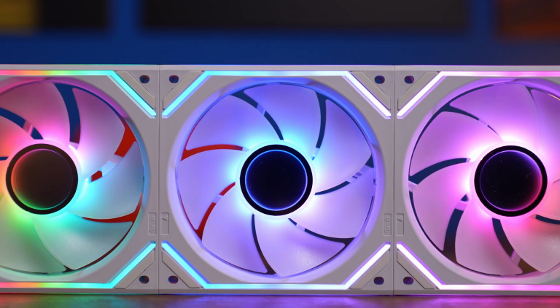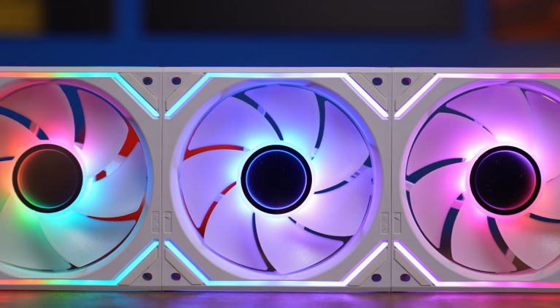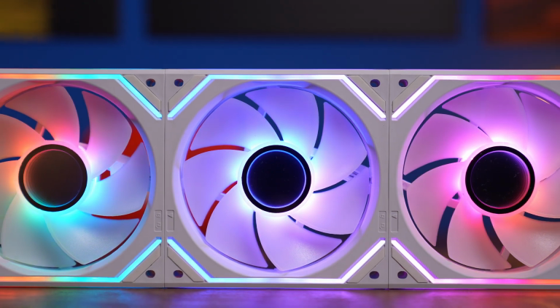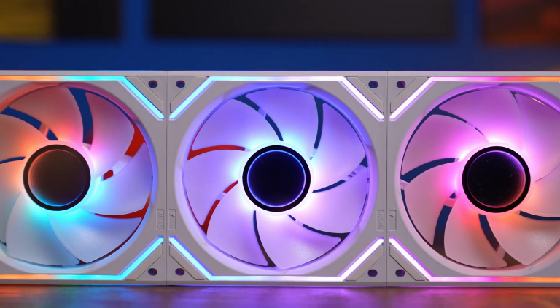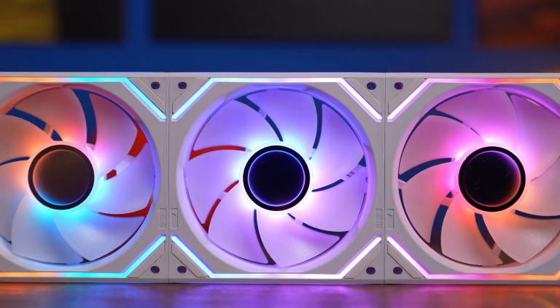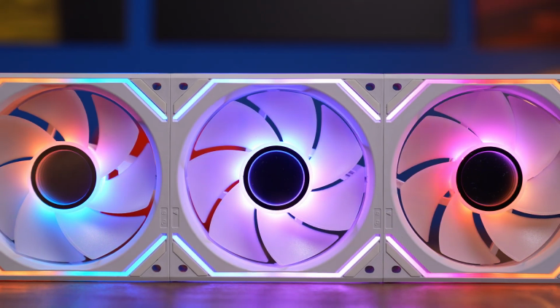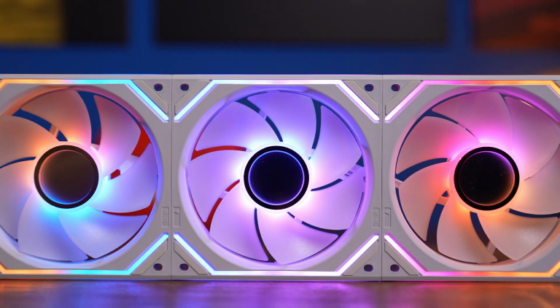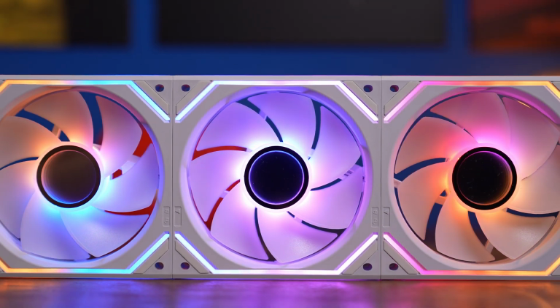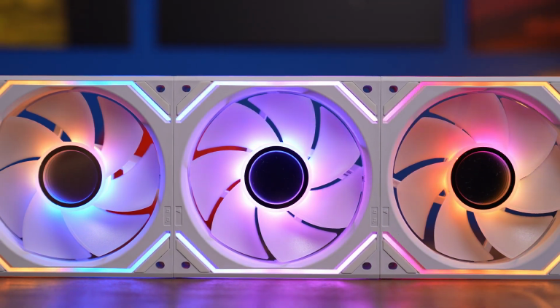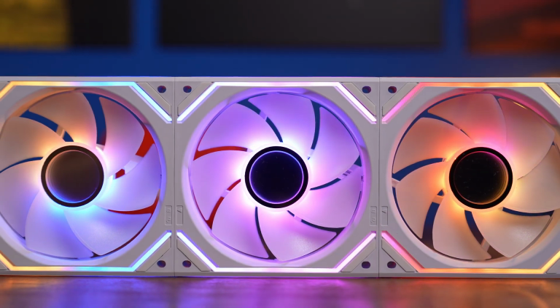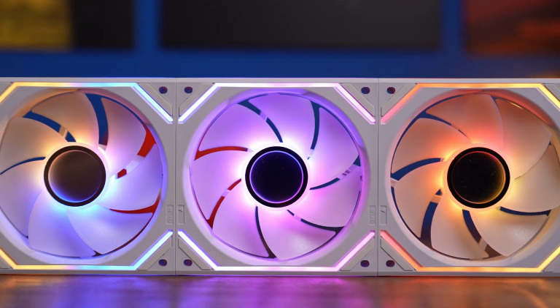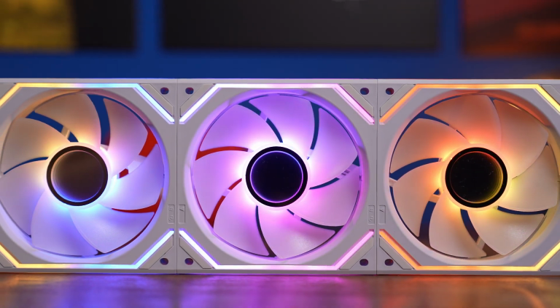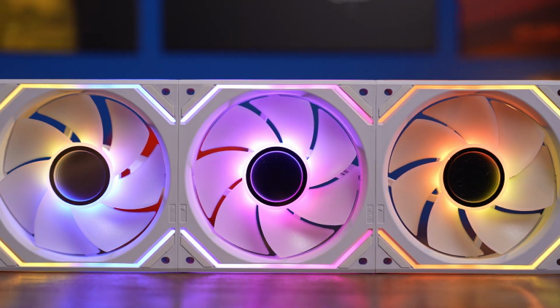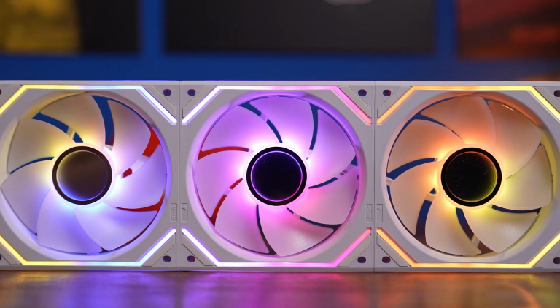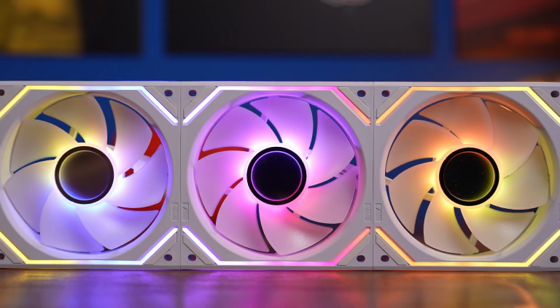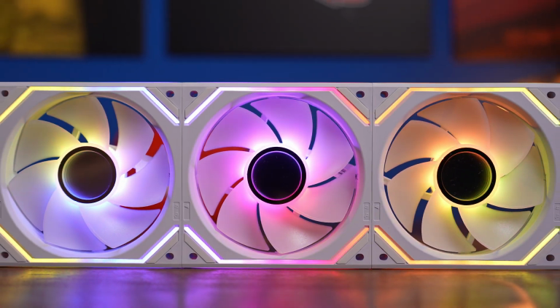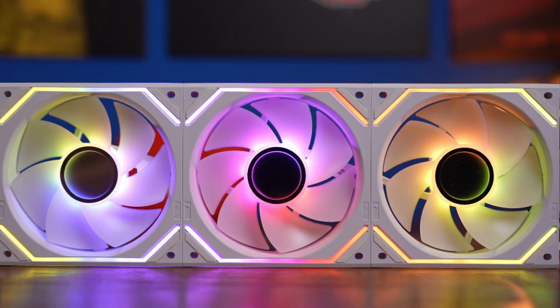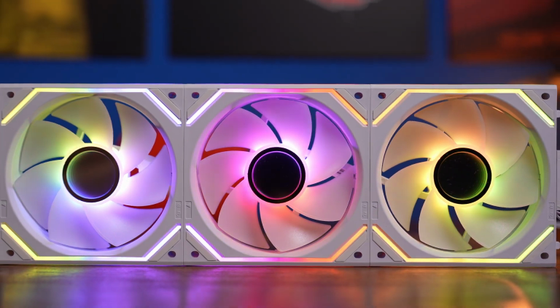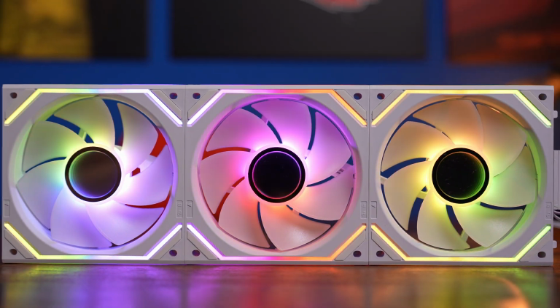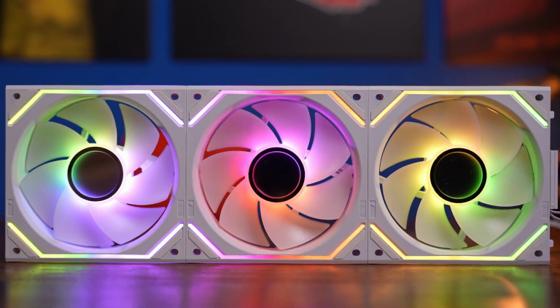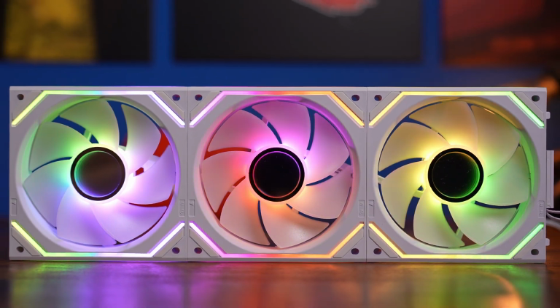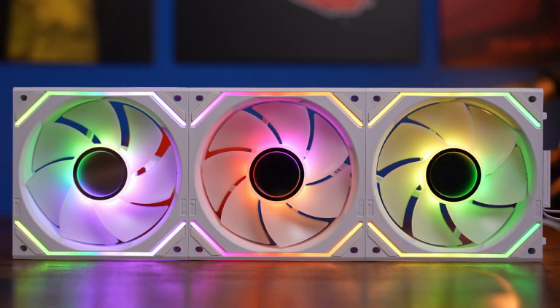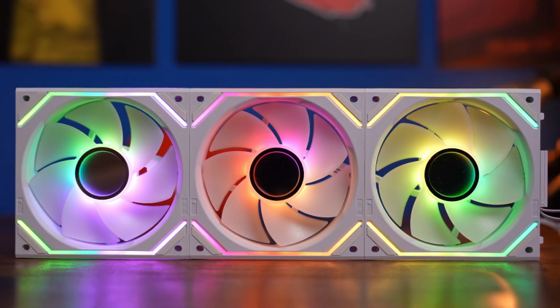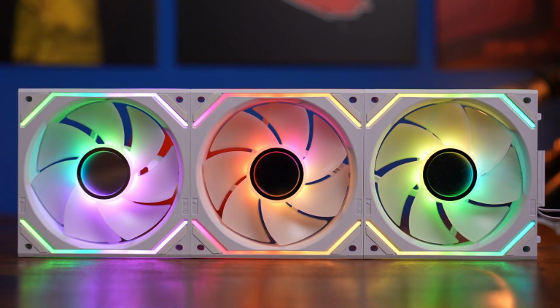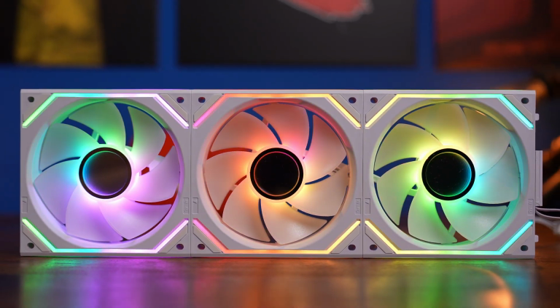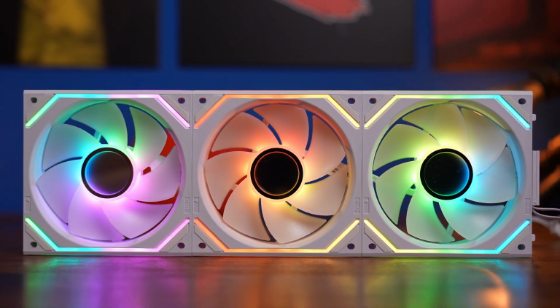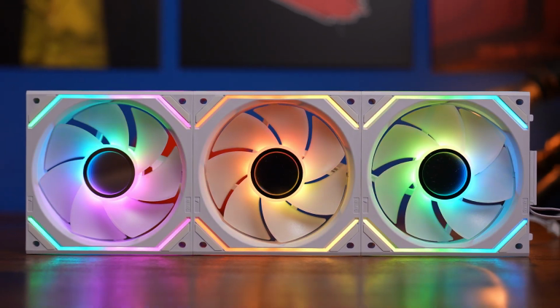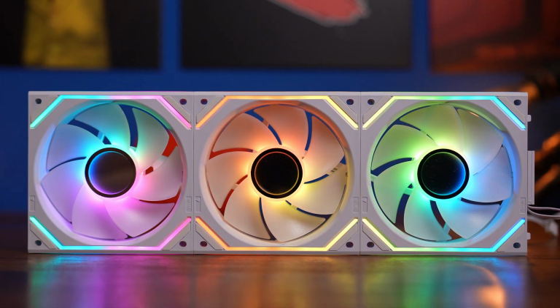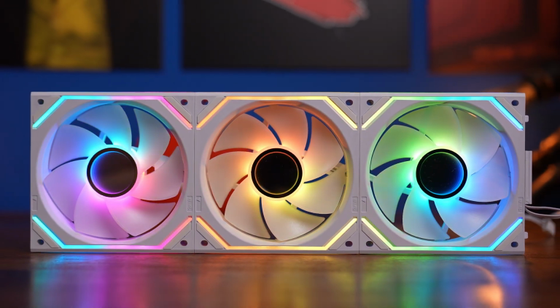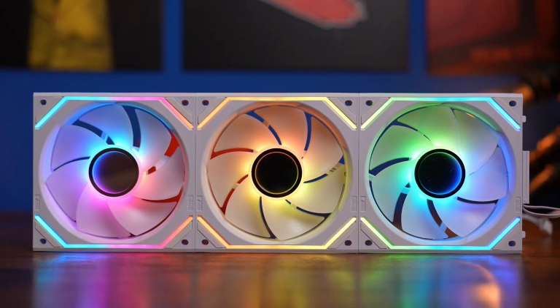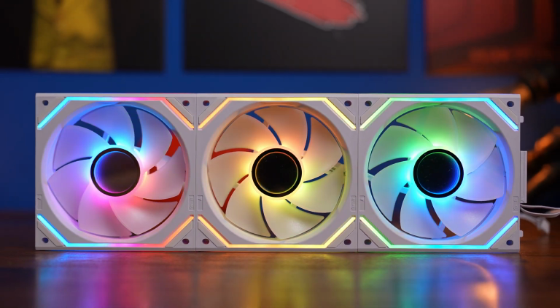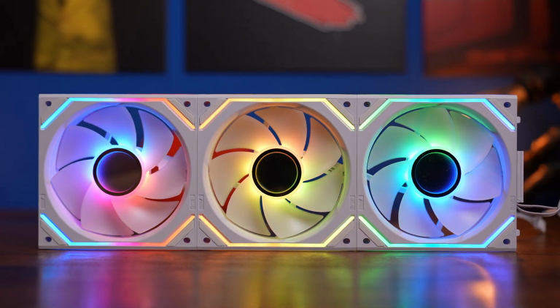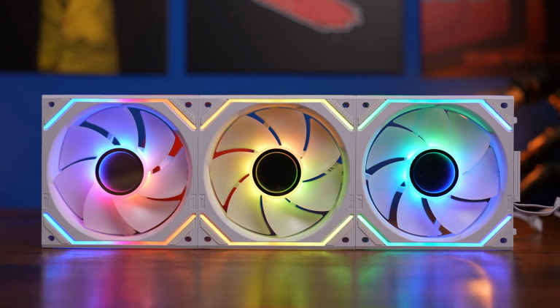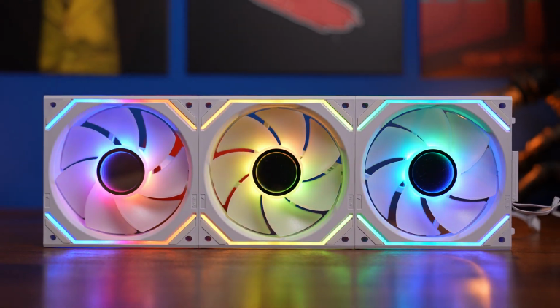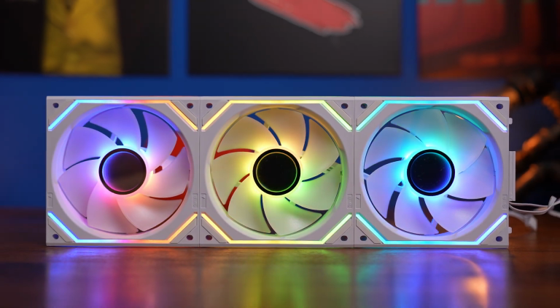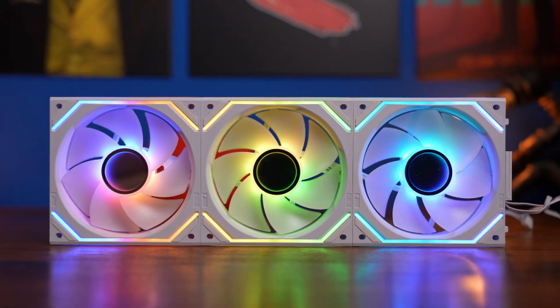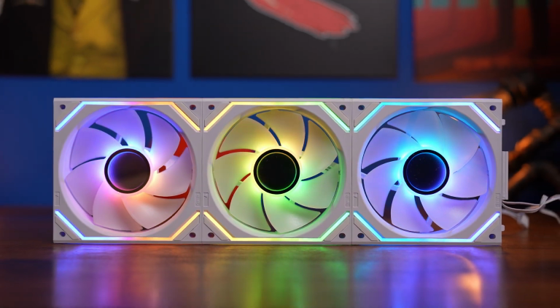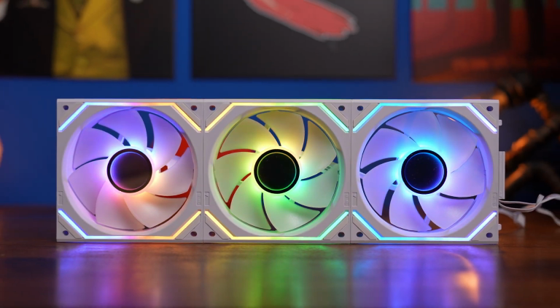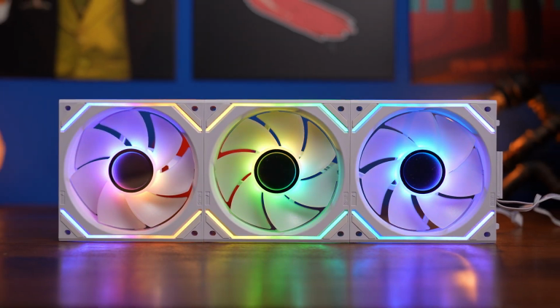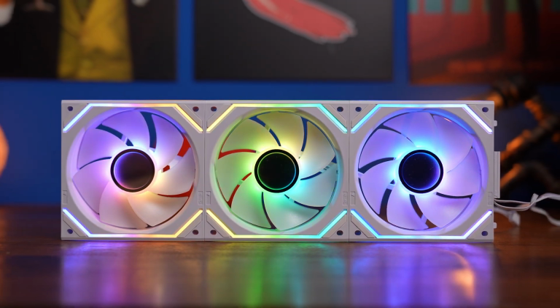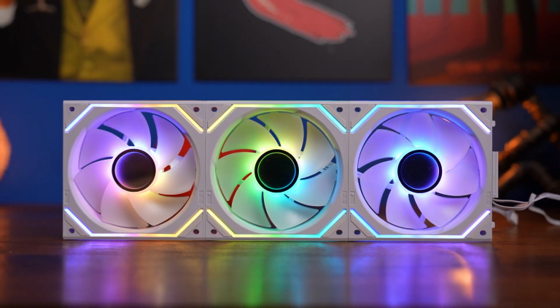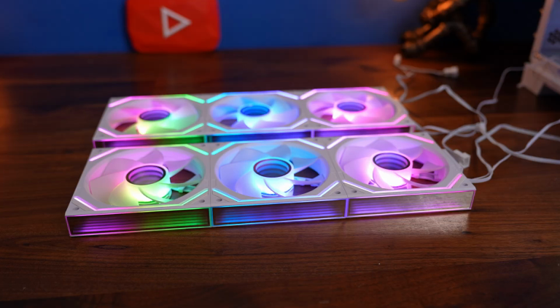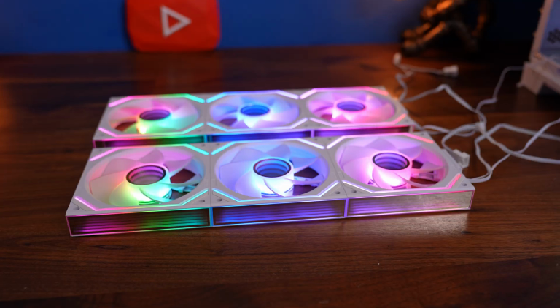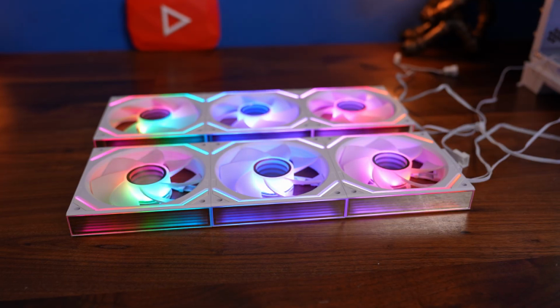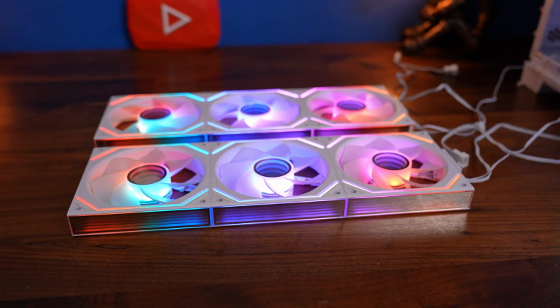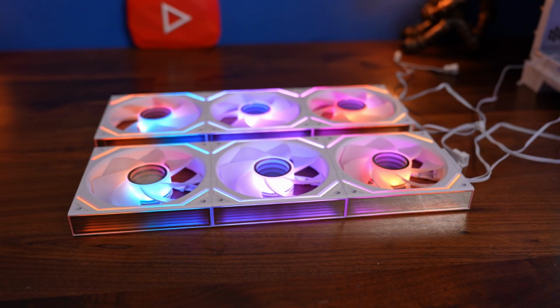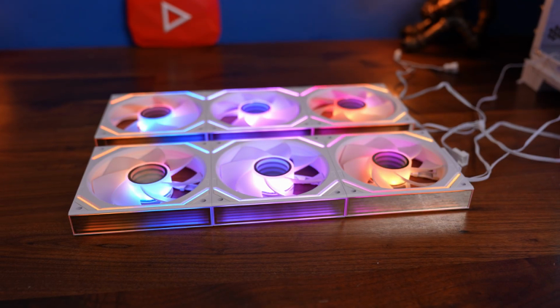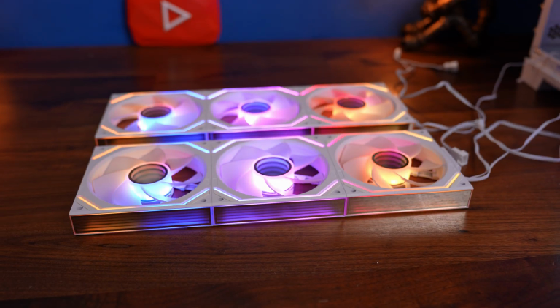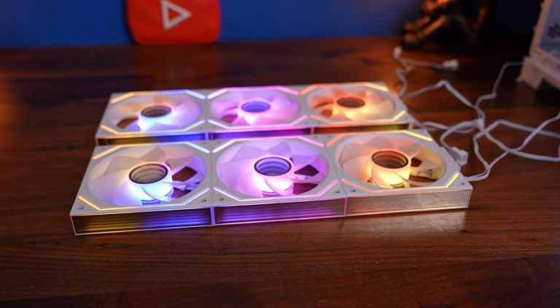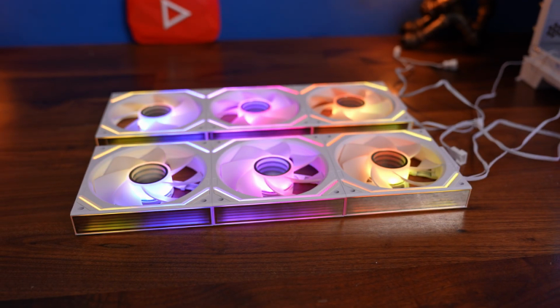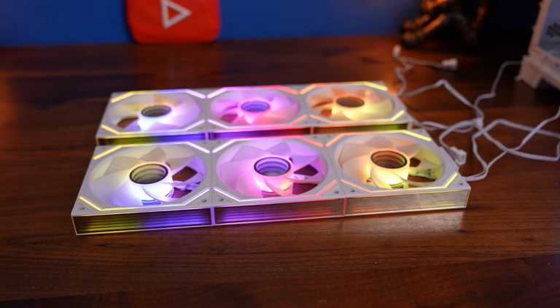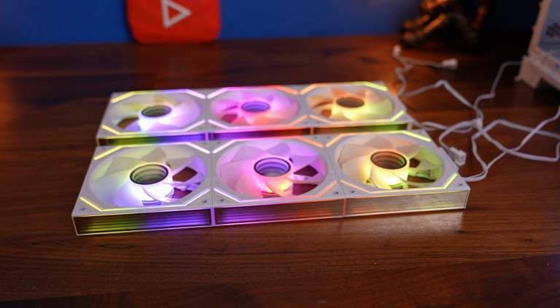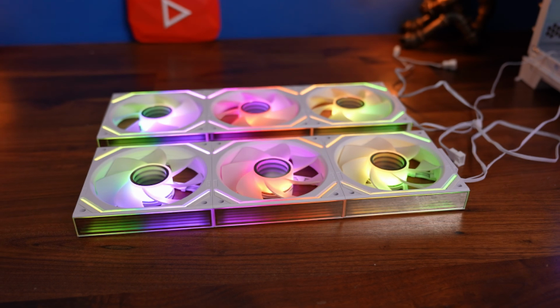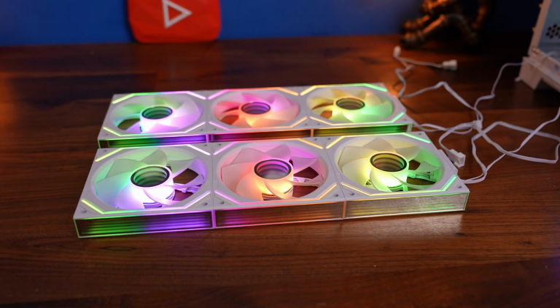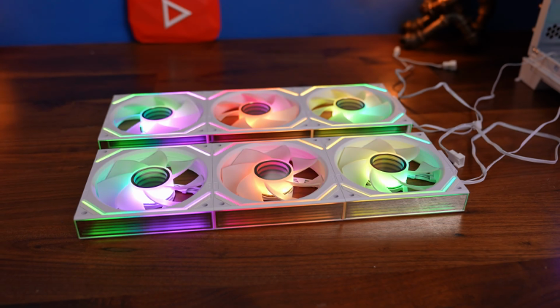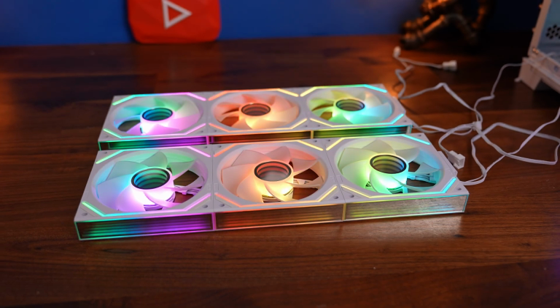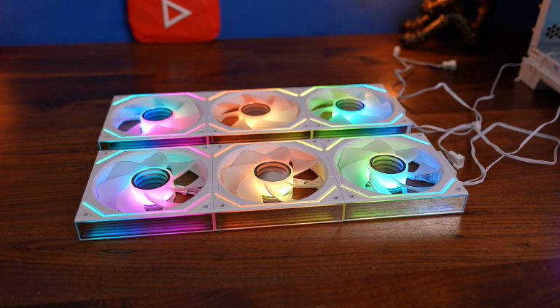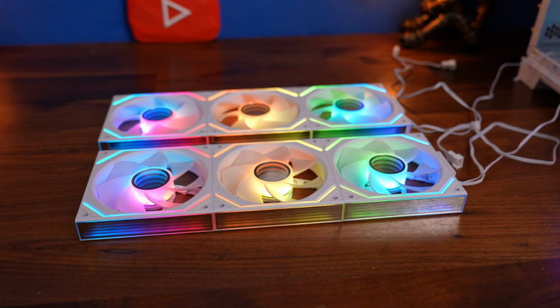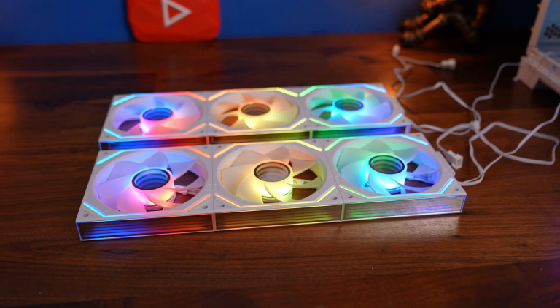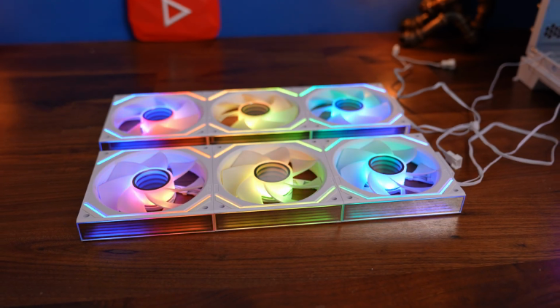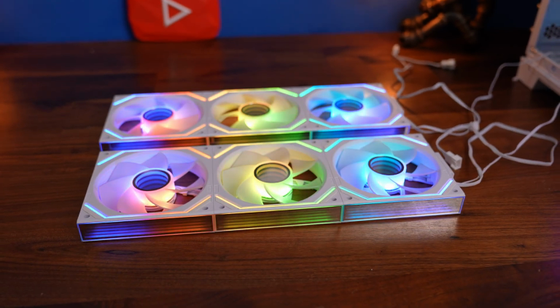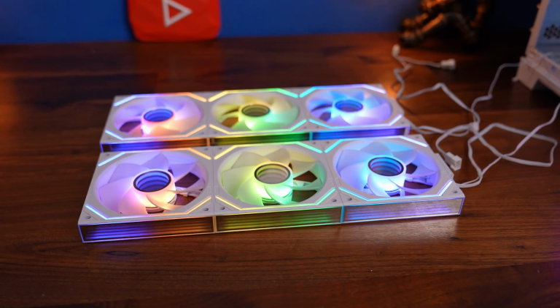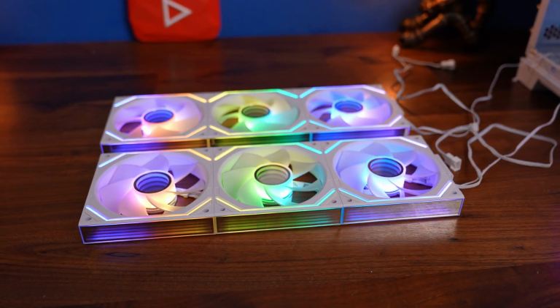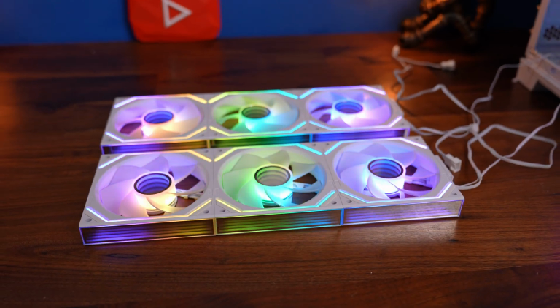Hello, this is the Provoked Prawn, and in this video I'm going to show you how to set up and wire these Interstellar V2 Uni fans.